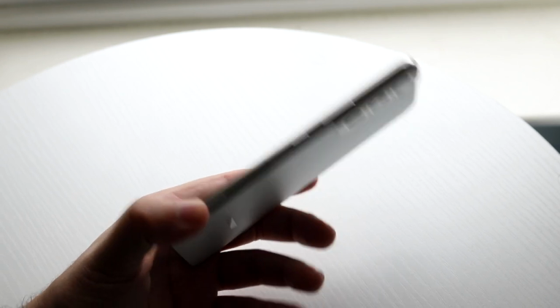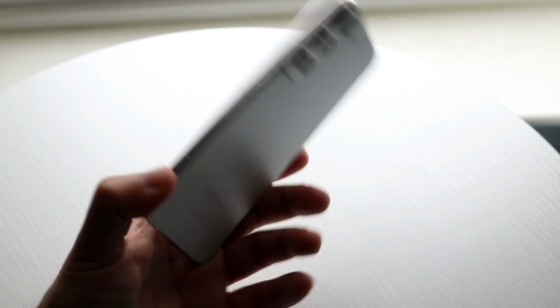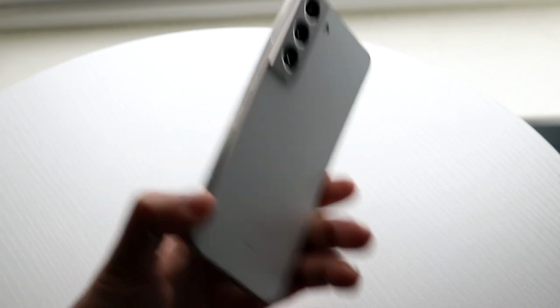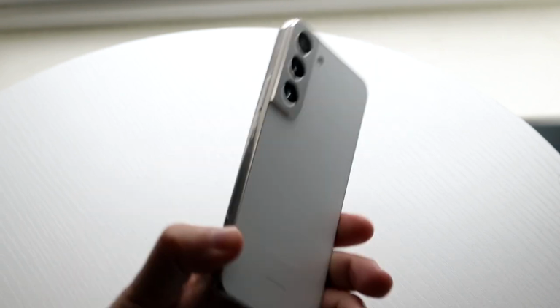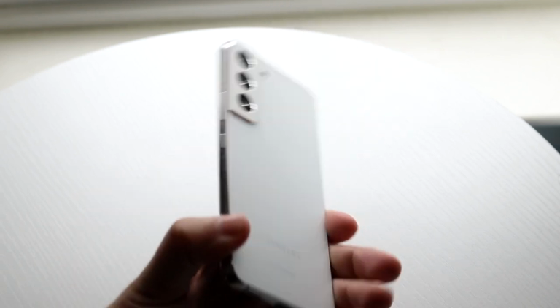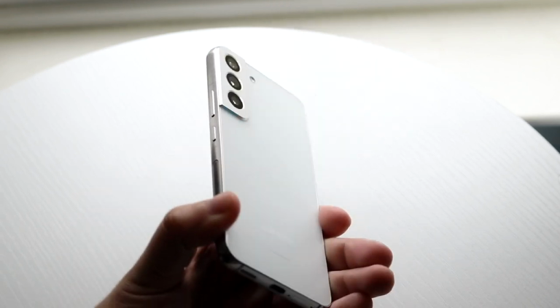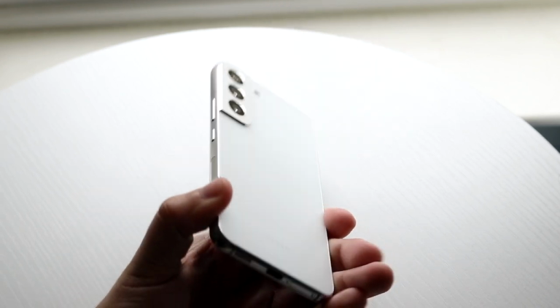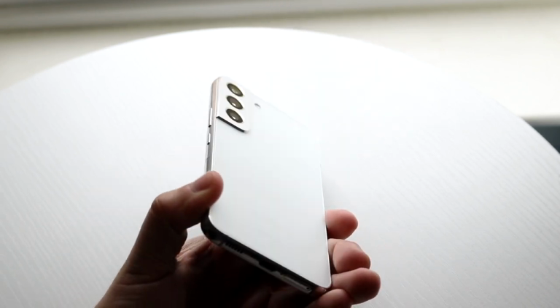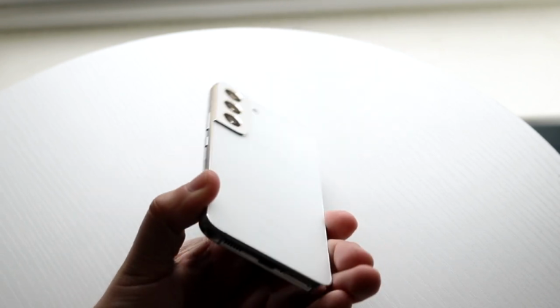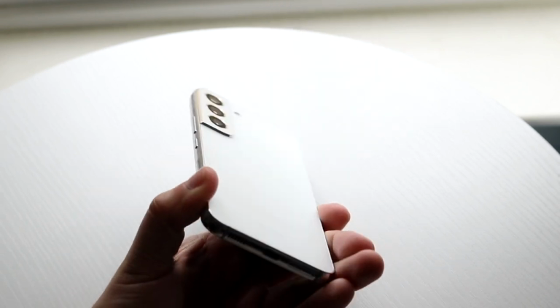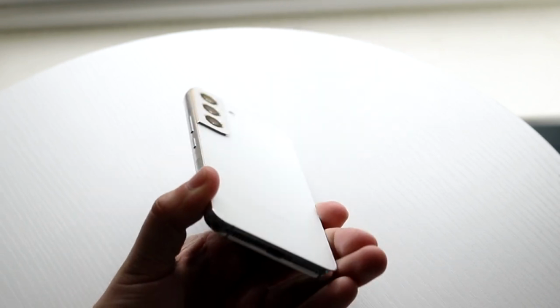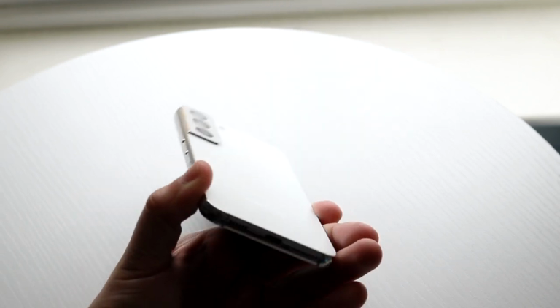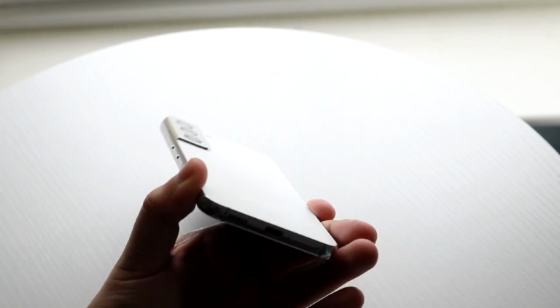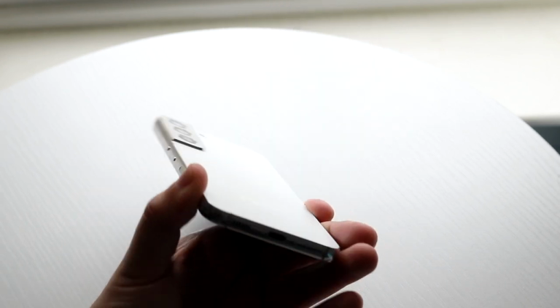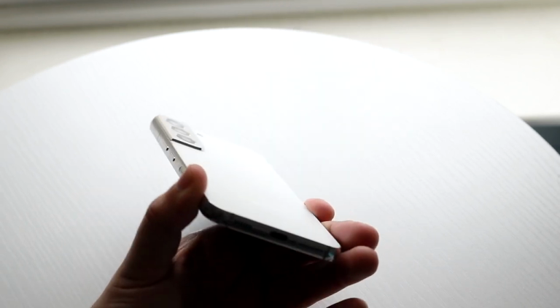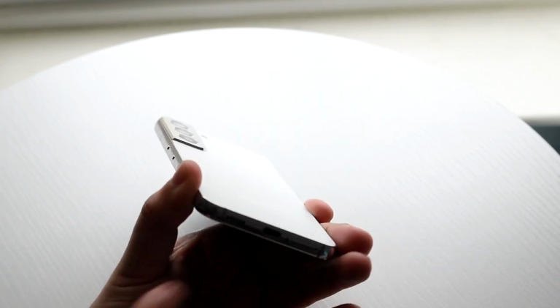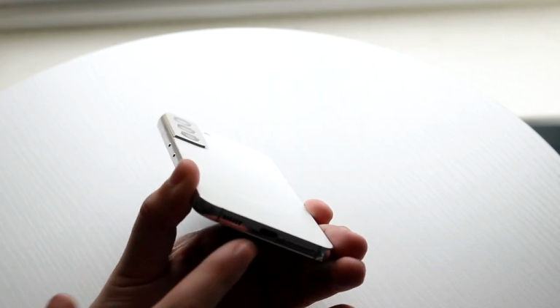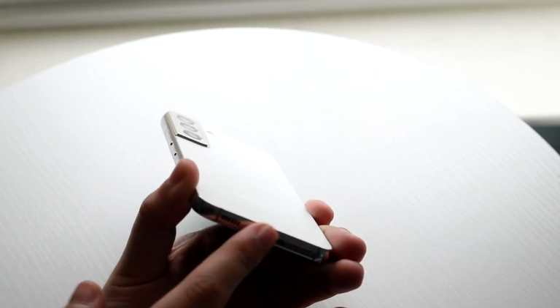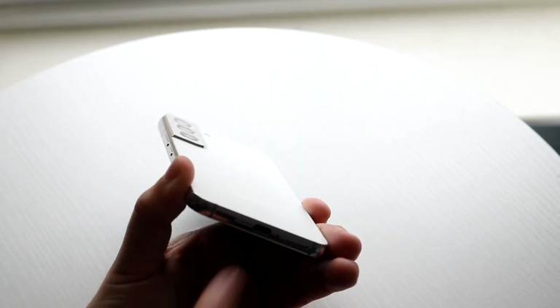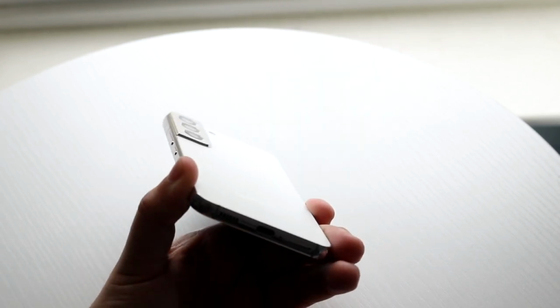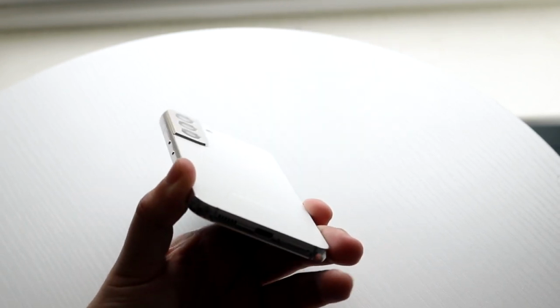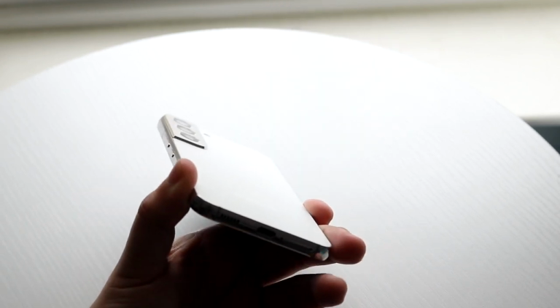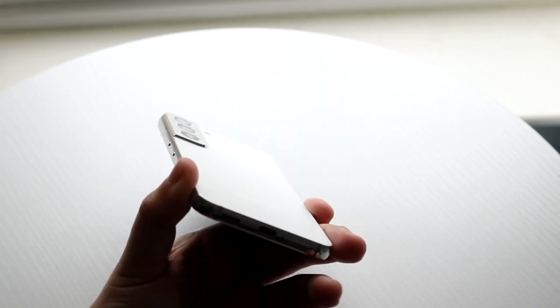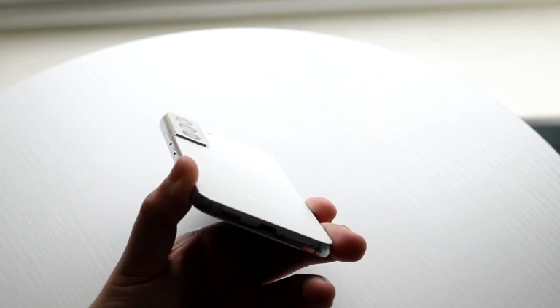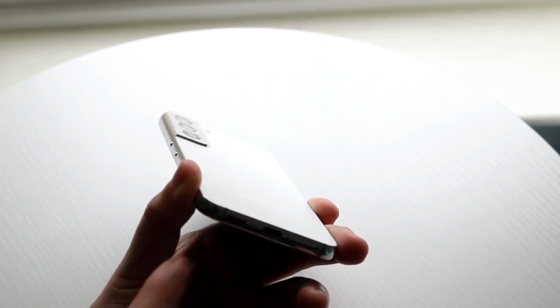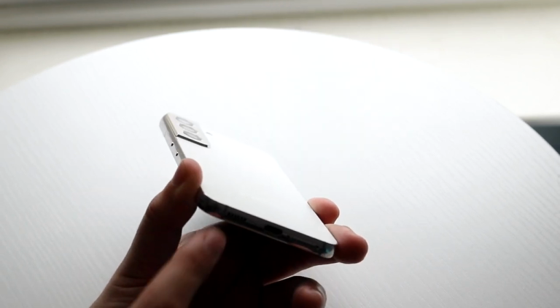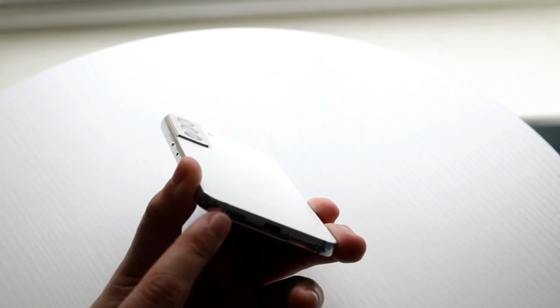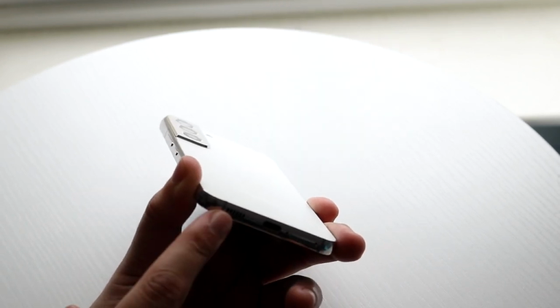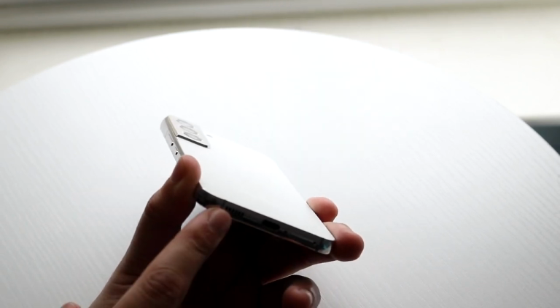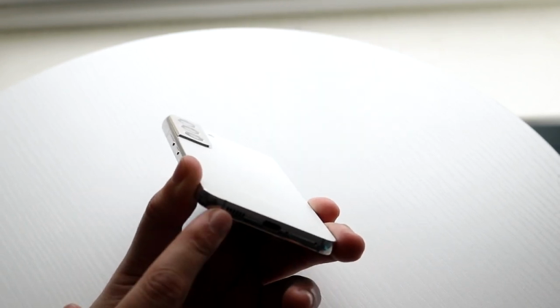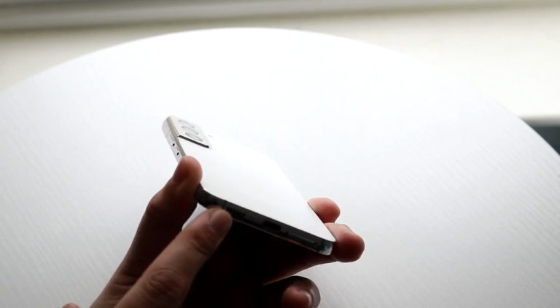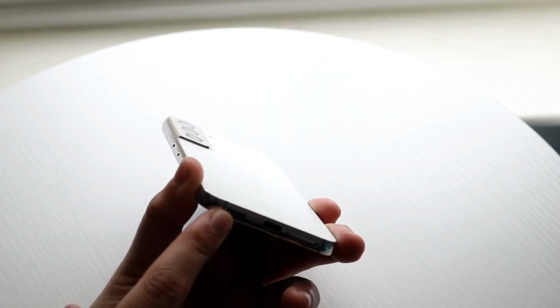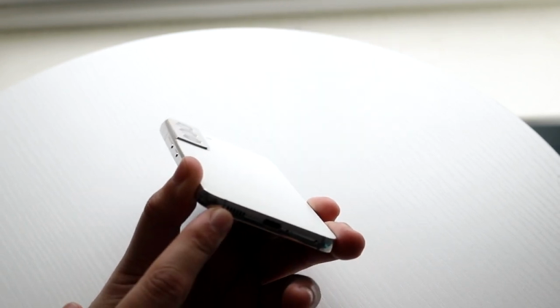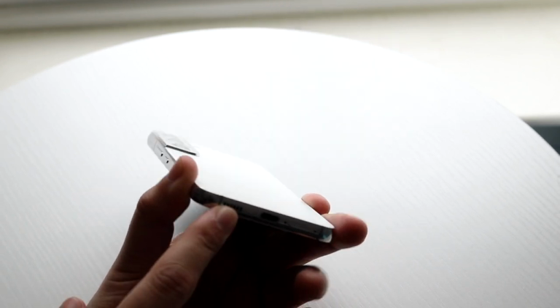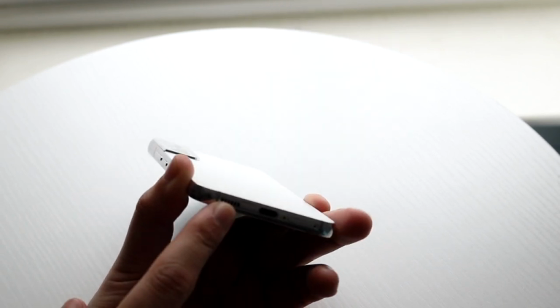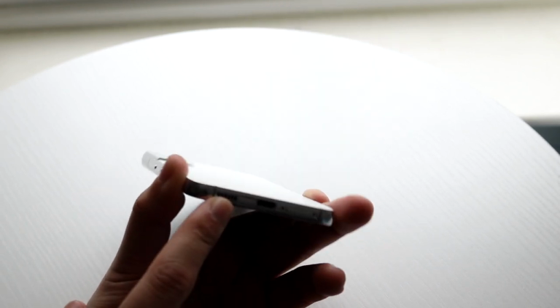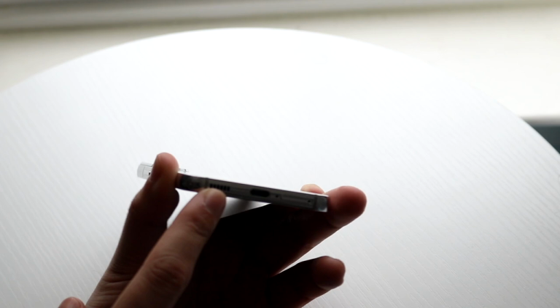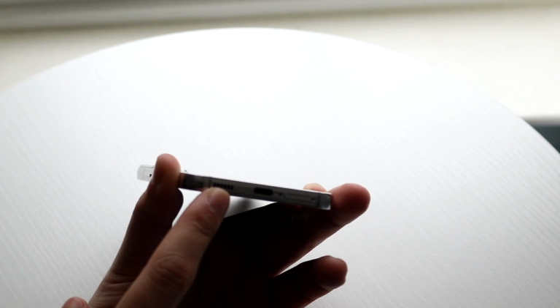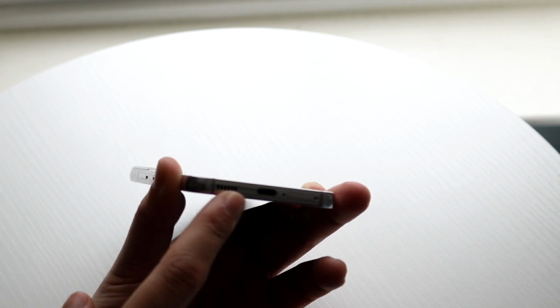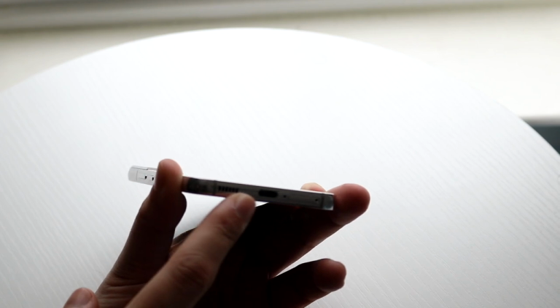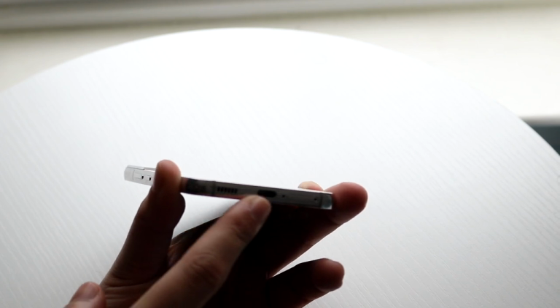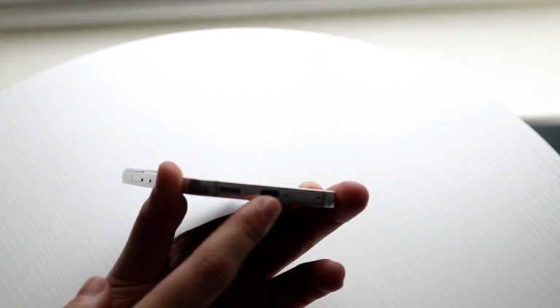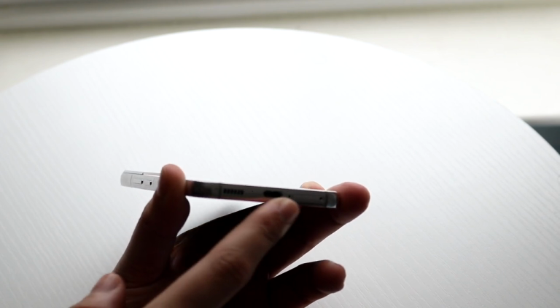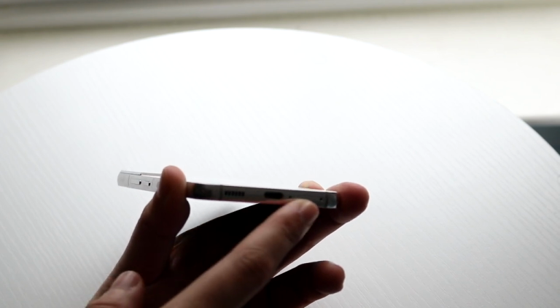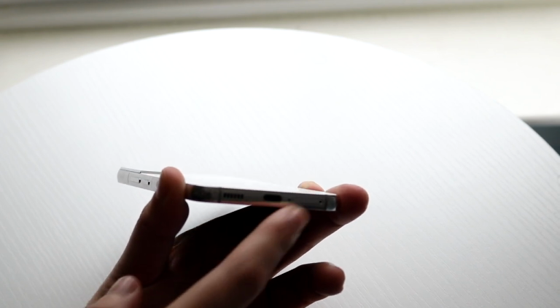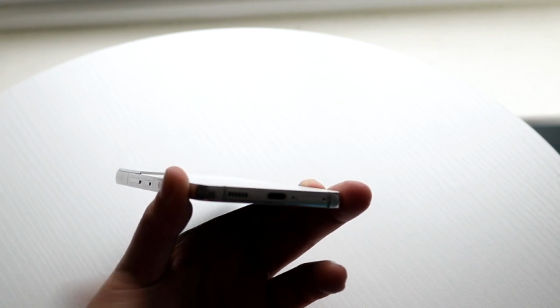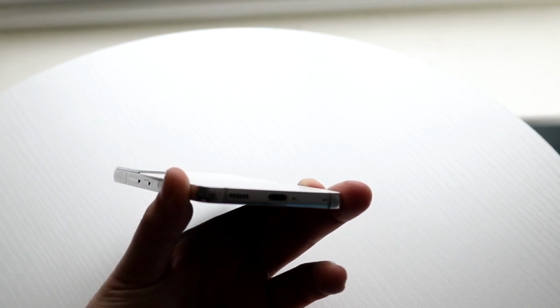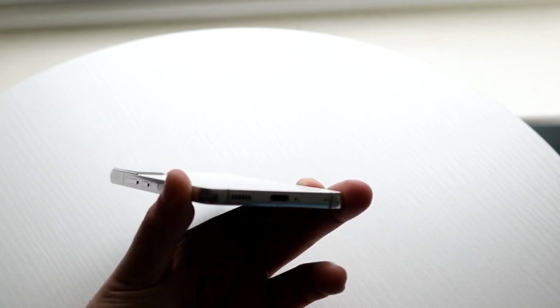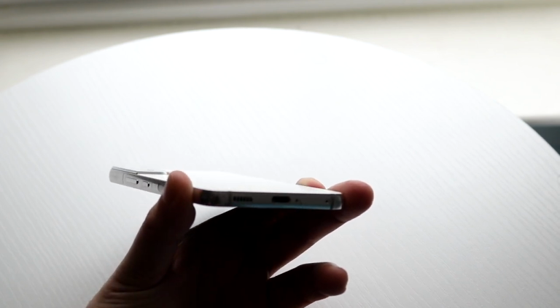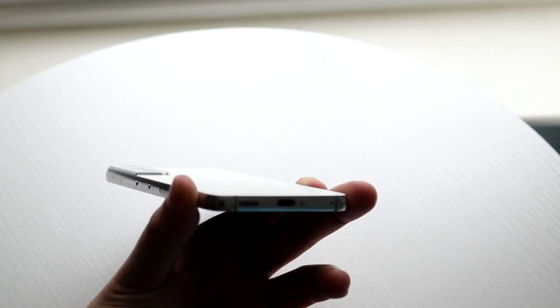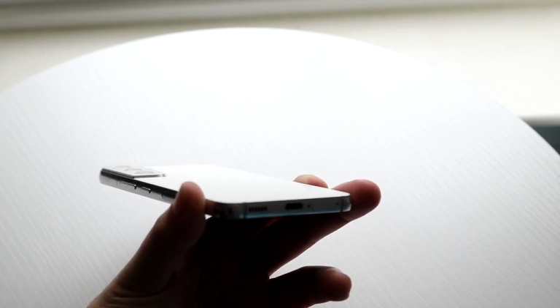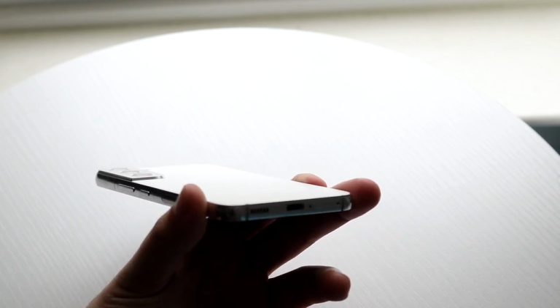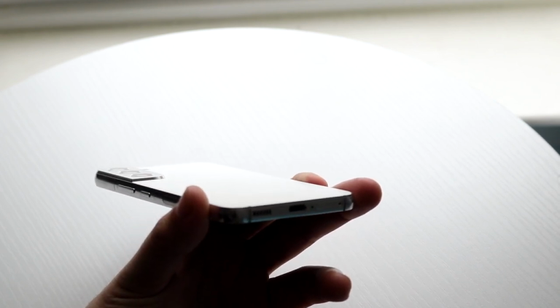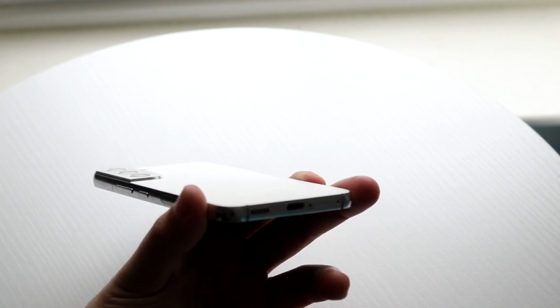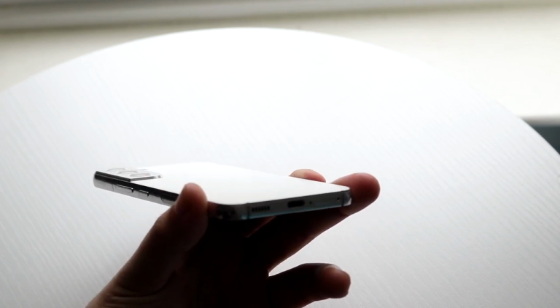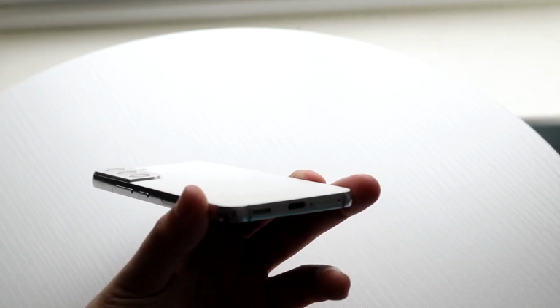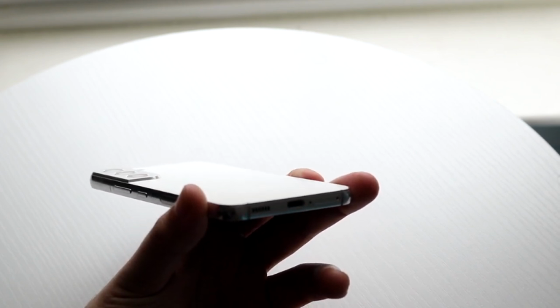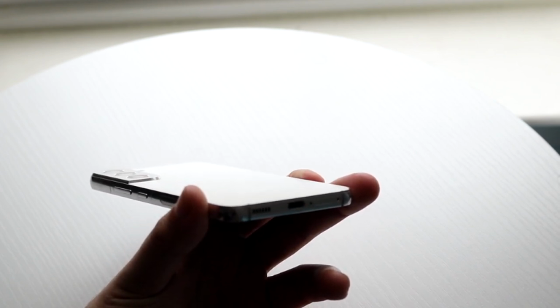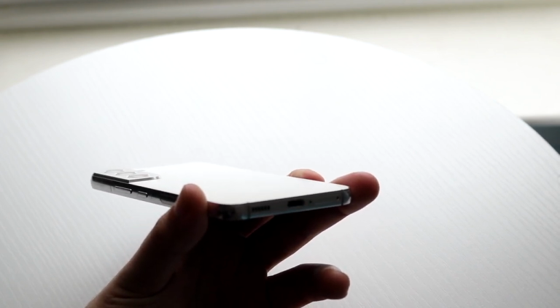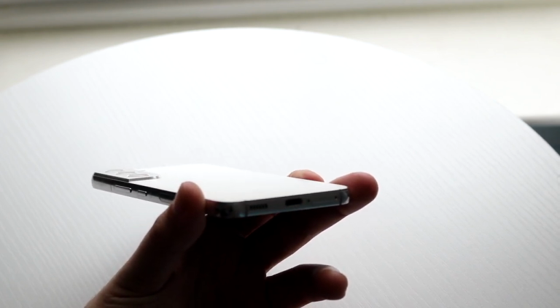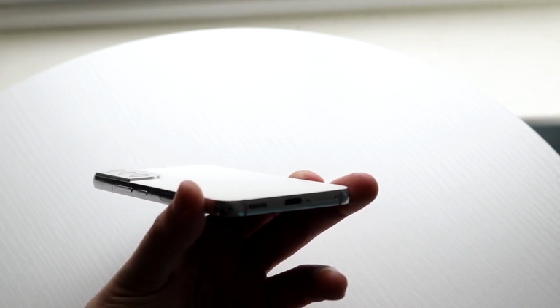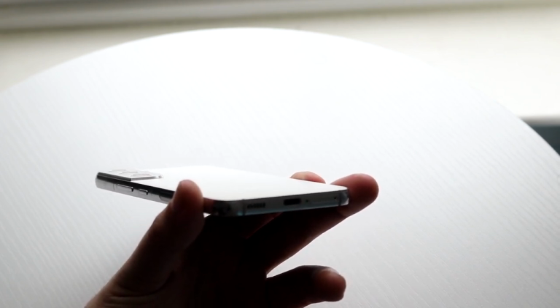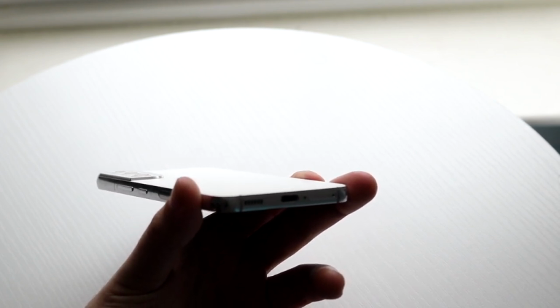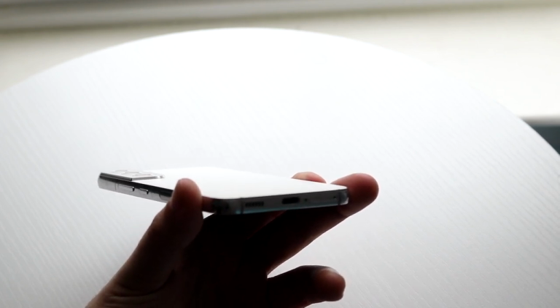On the bottom of the phone, we have our USB Type-C port, a speaker grill, our SIM card eject area, and a microphone.